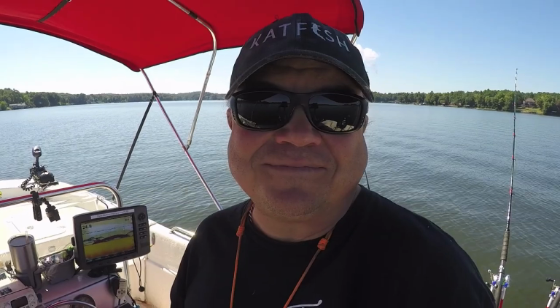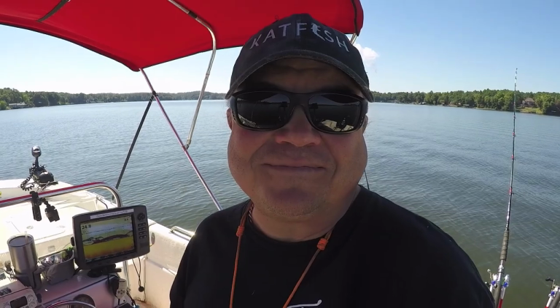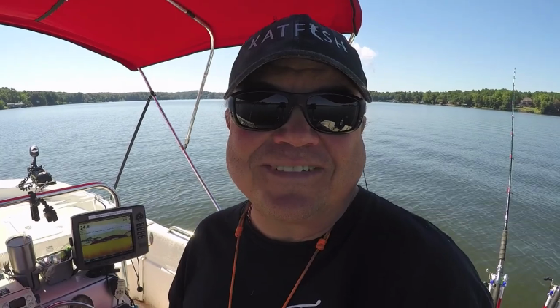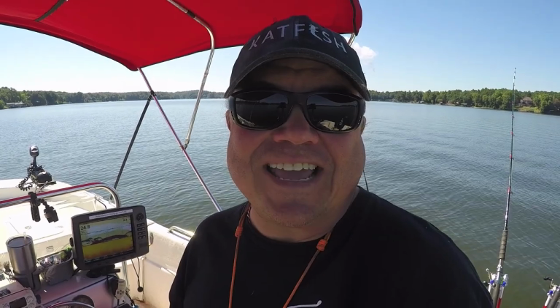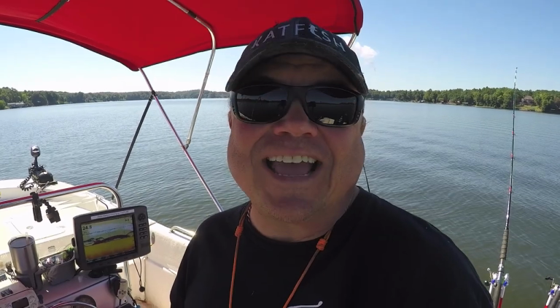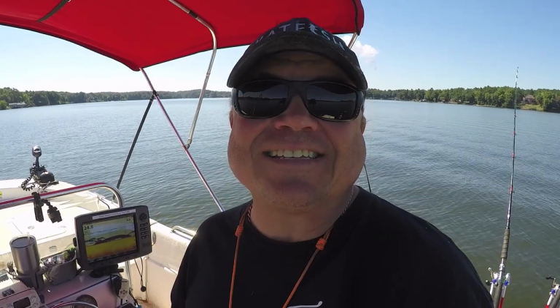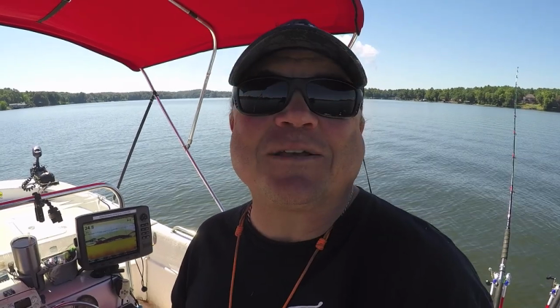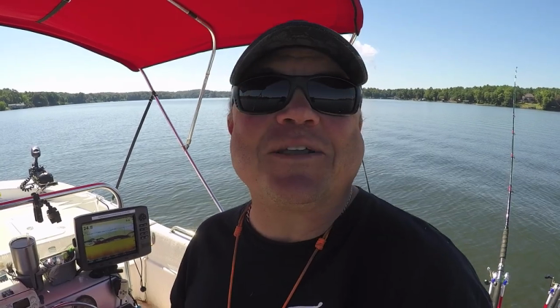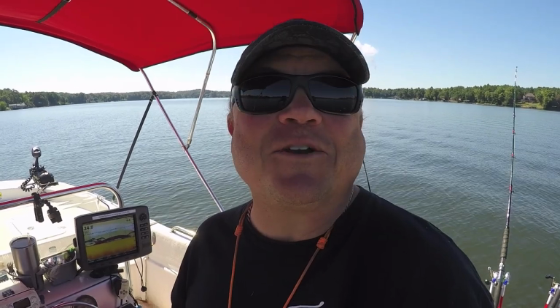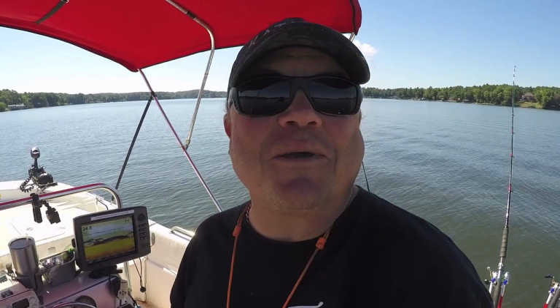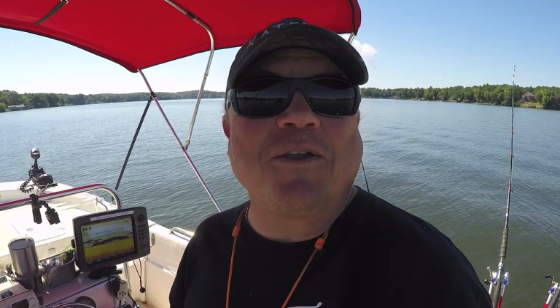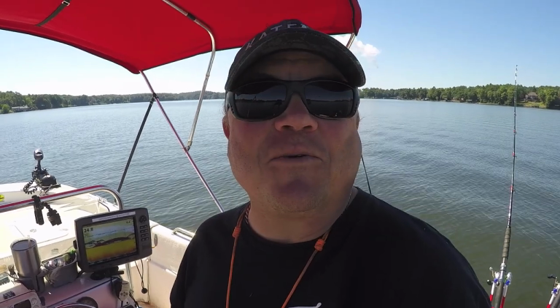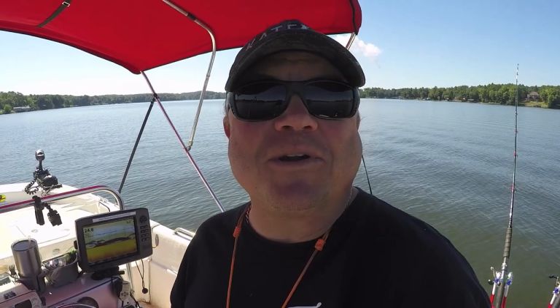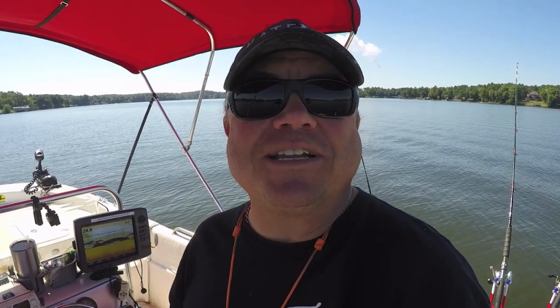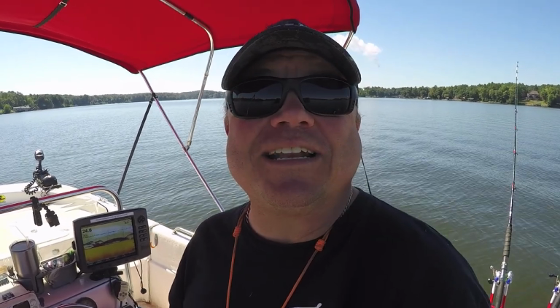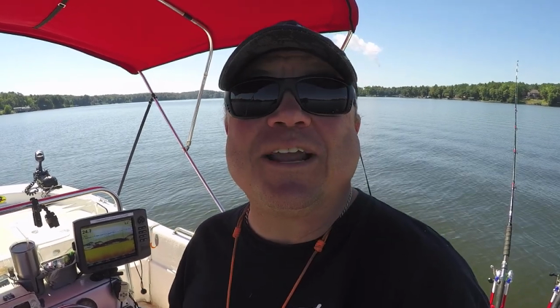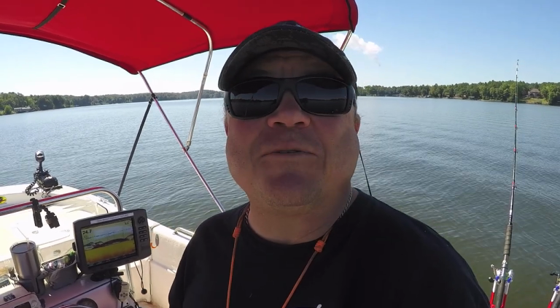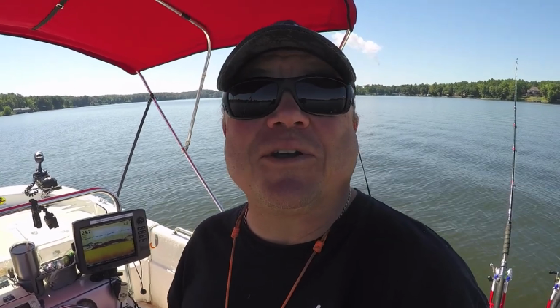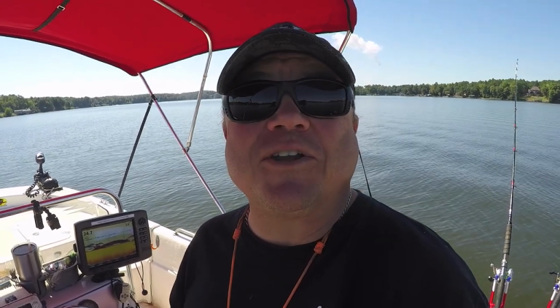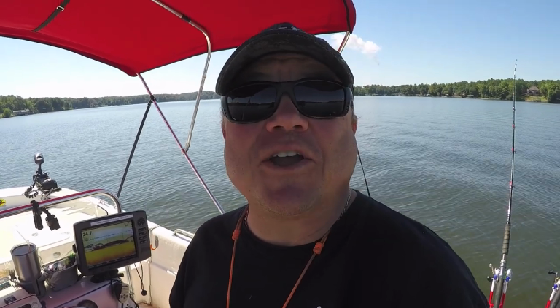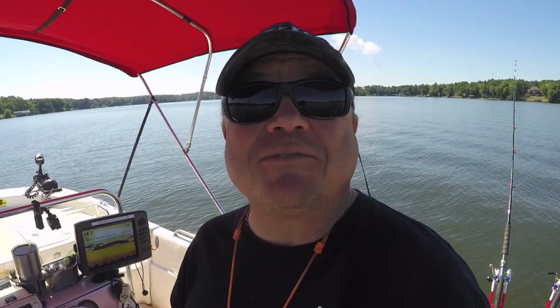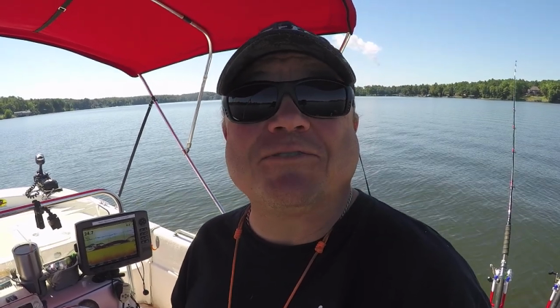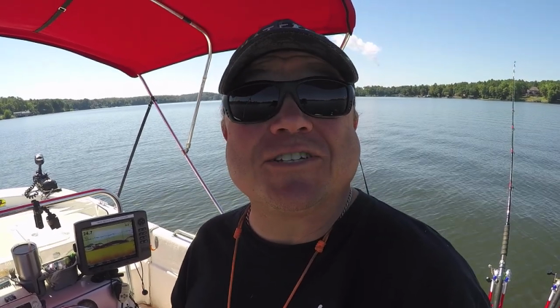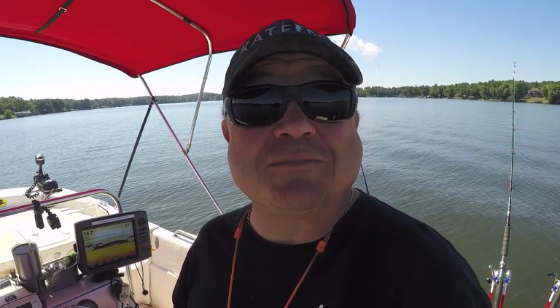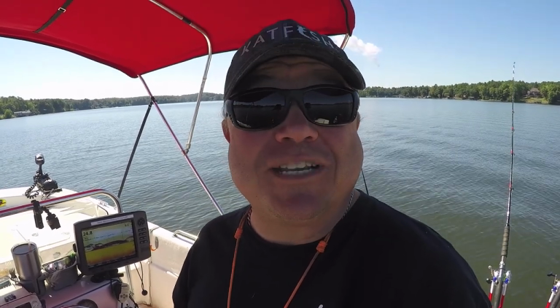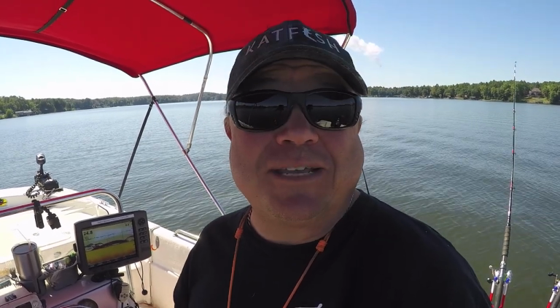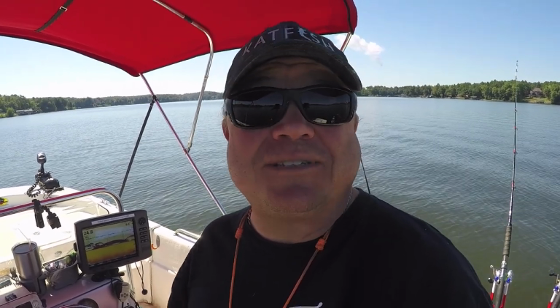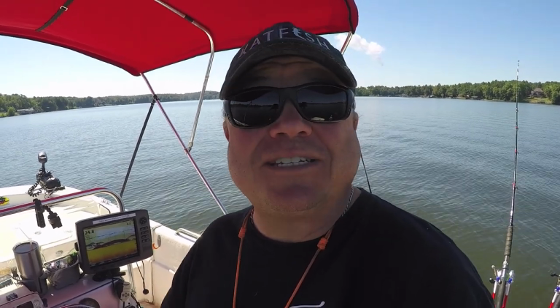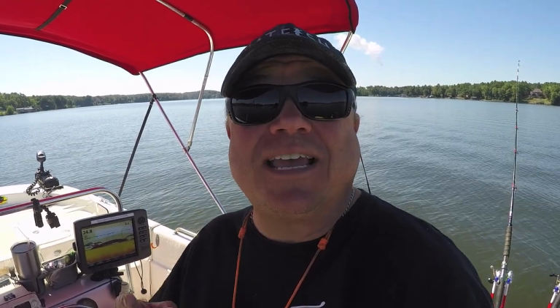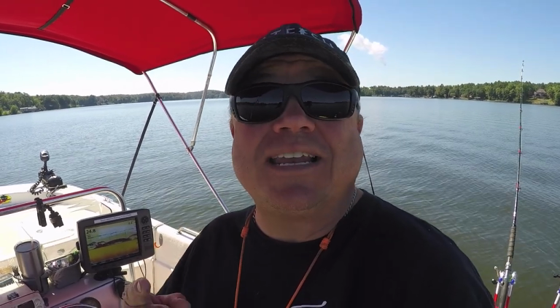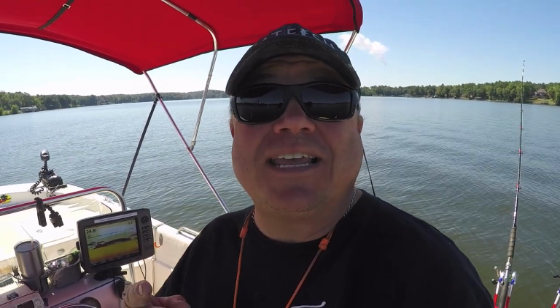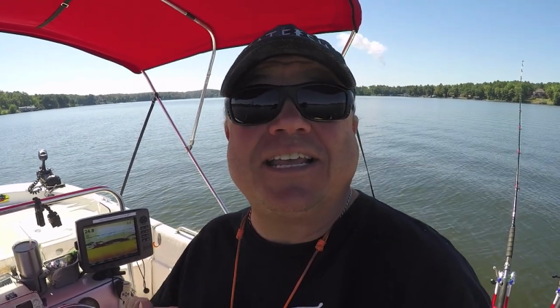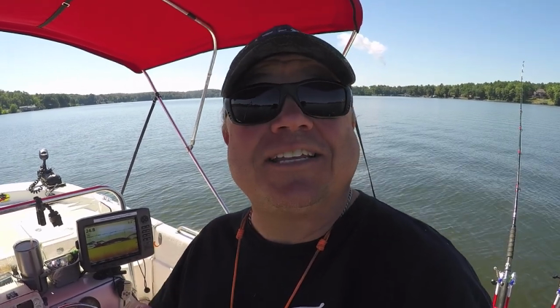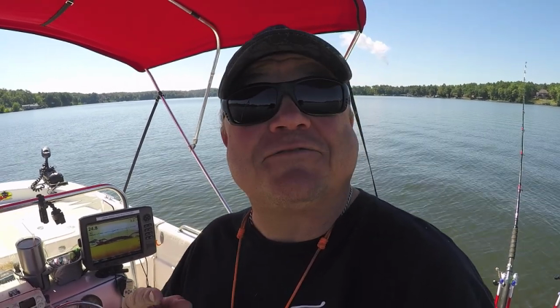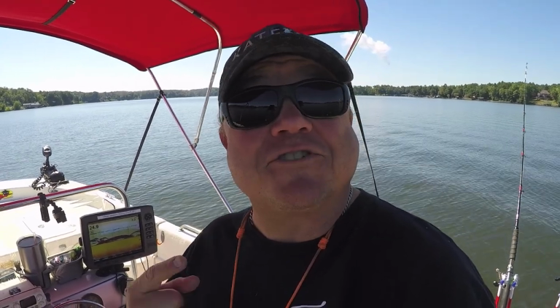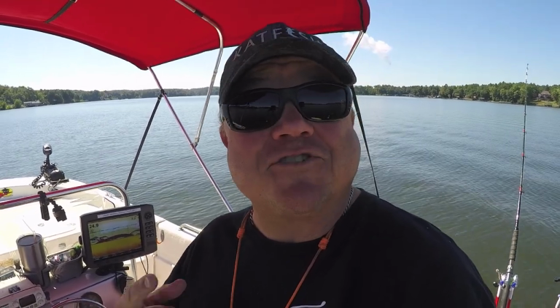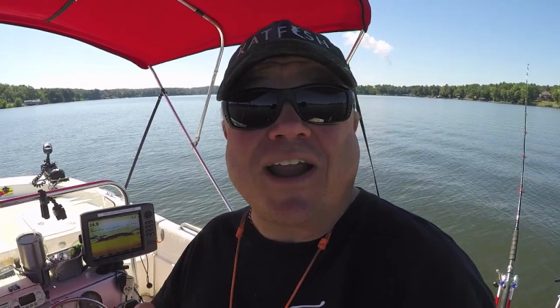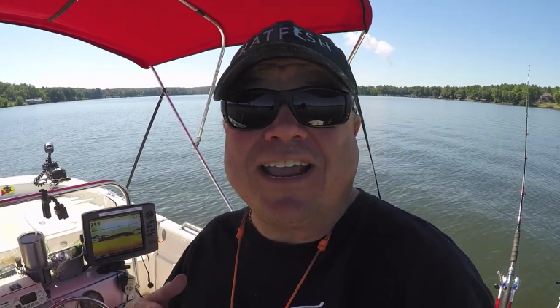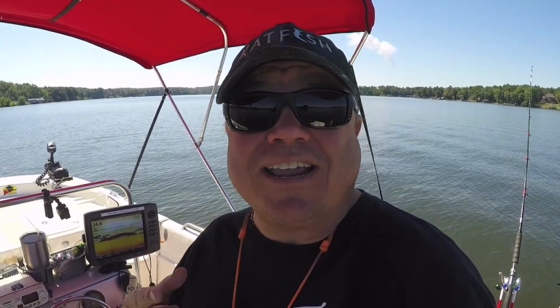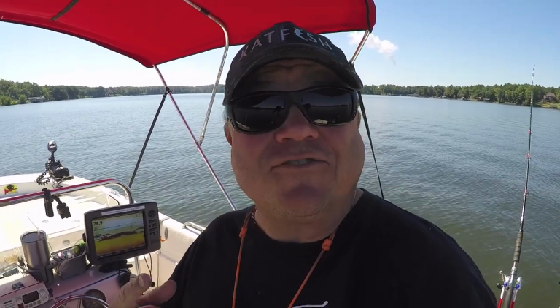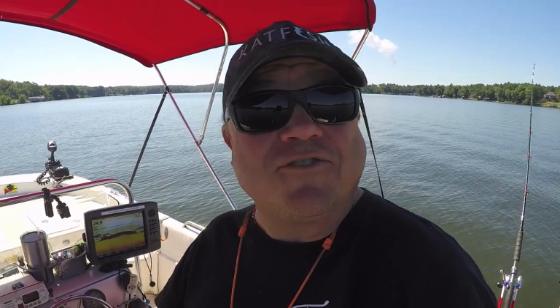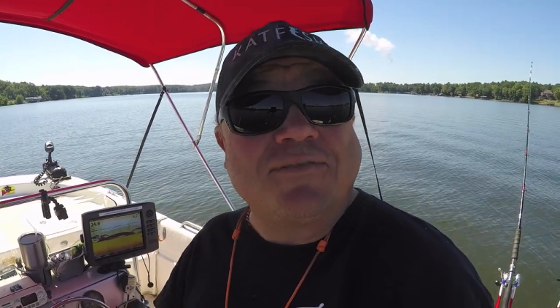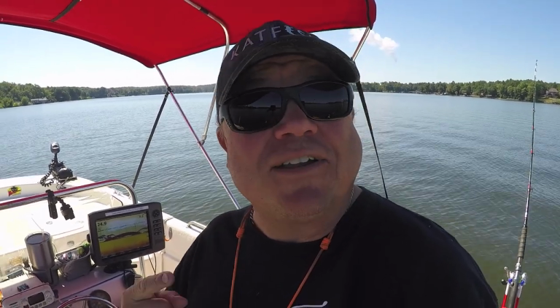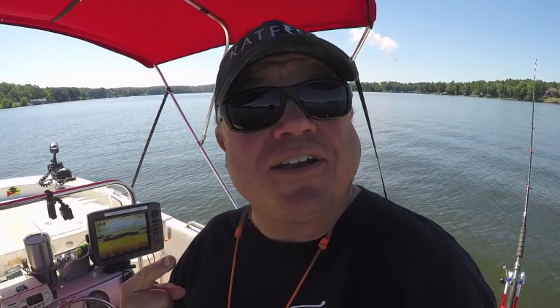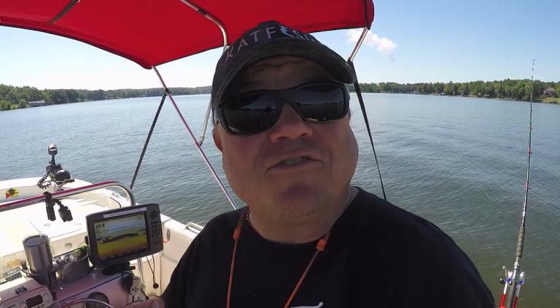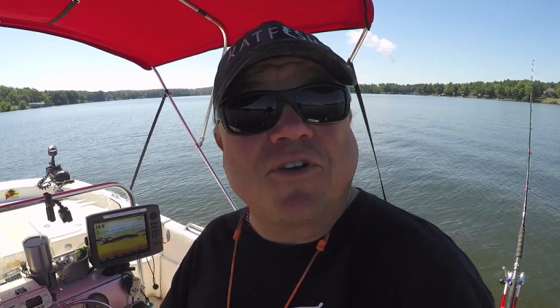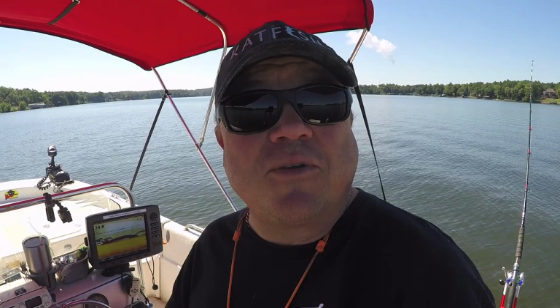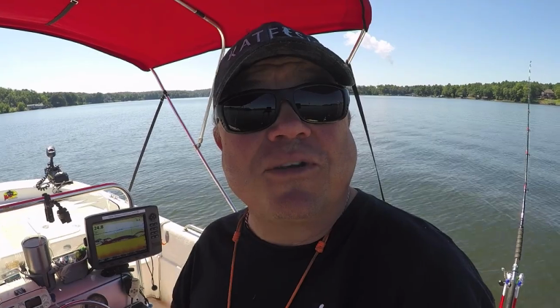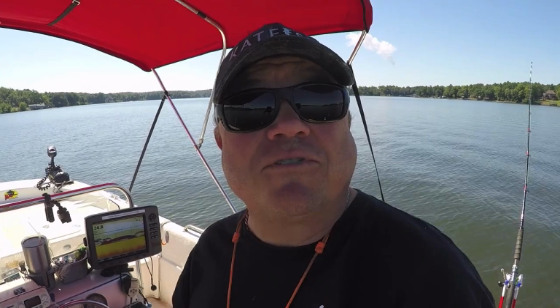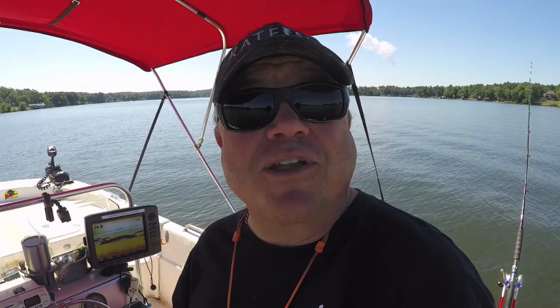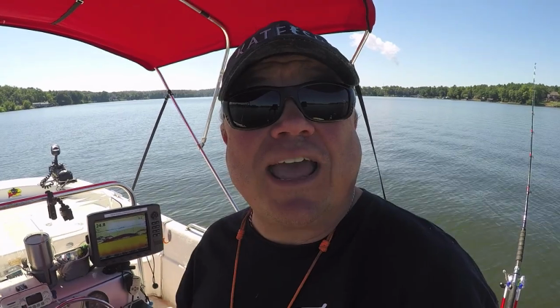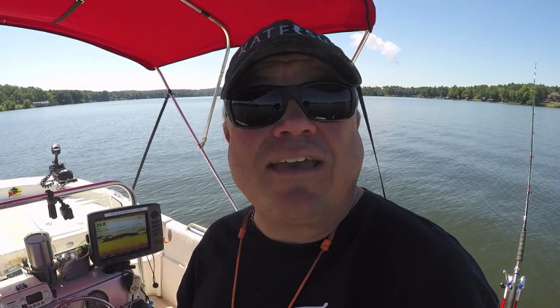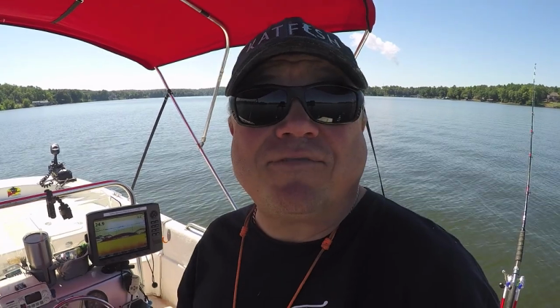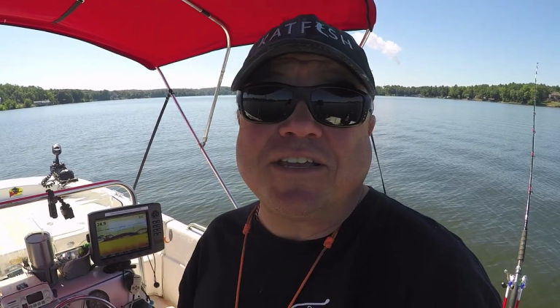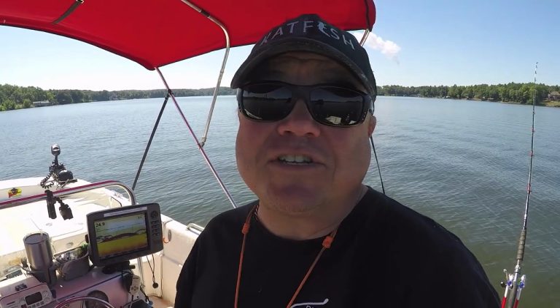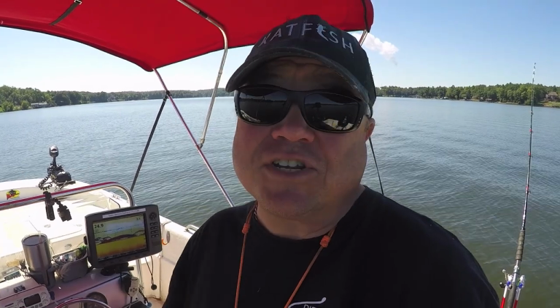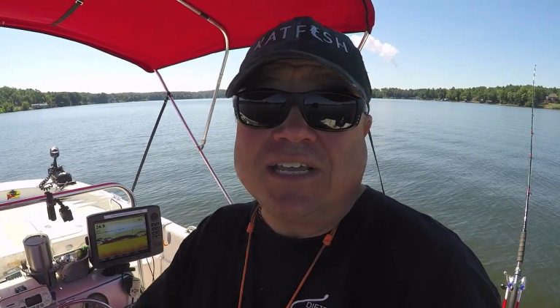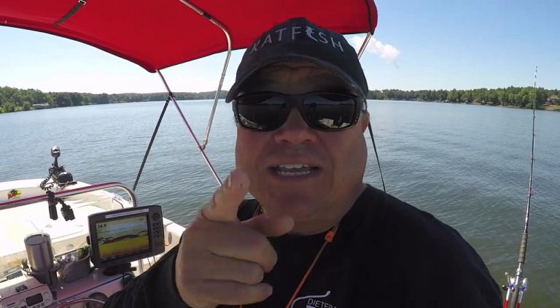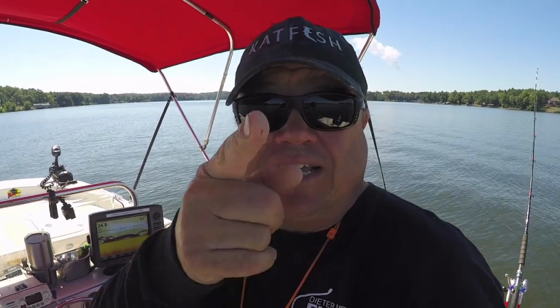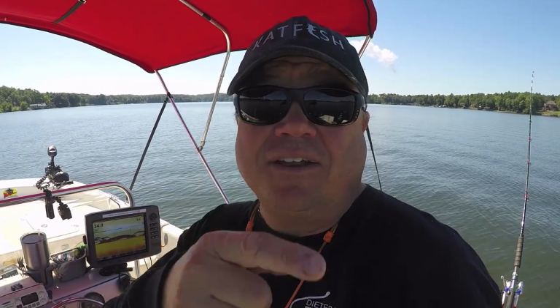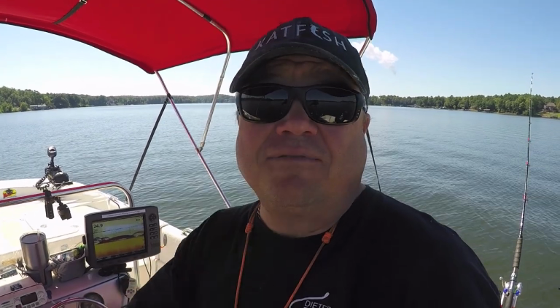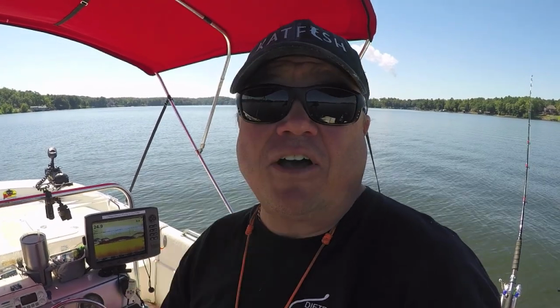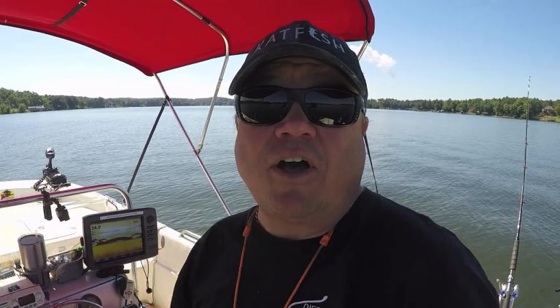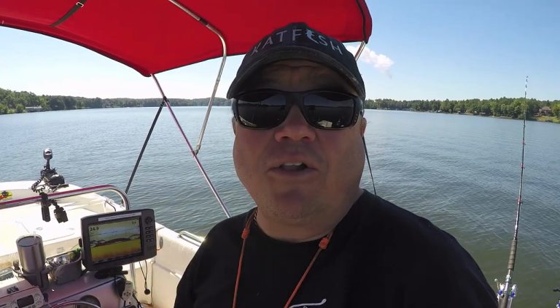Hey guys, I'm Dieter Mellhorn and today we're going to go over some tips and techniques for dragging, drifting, and trolling for catfish in the fall.